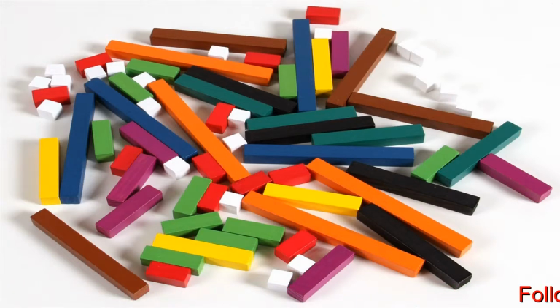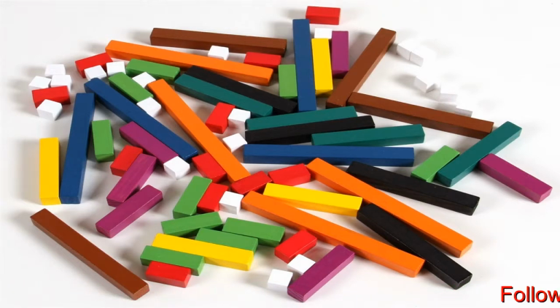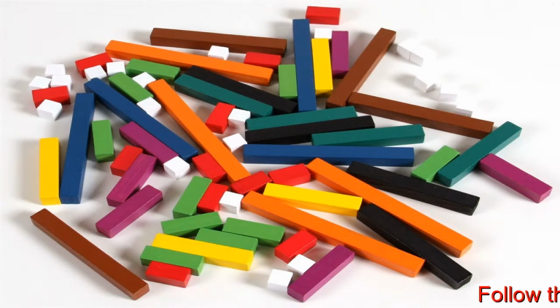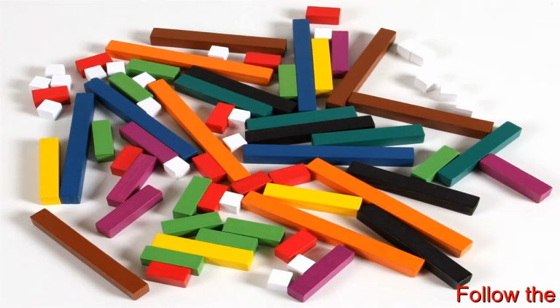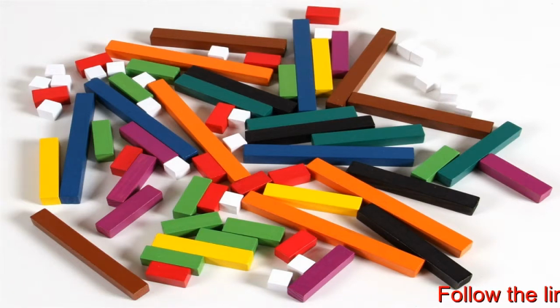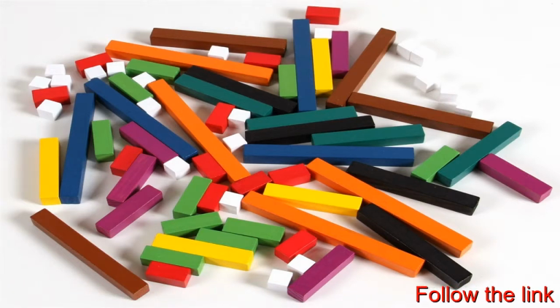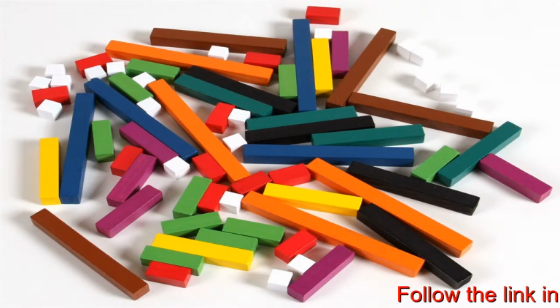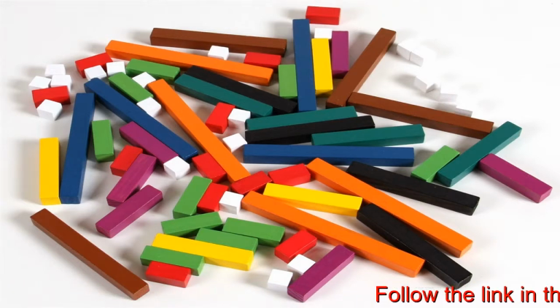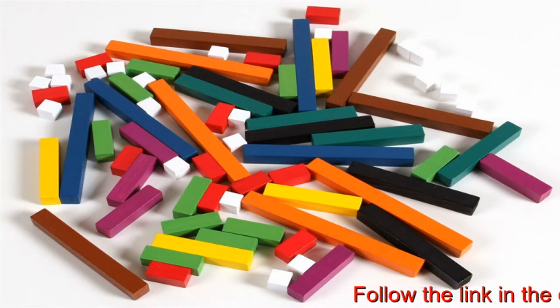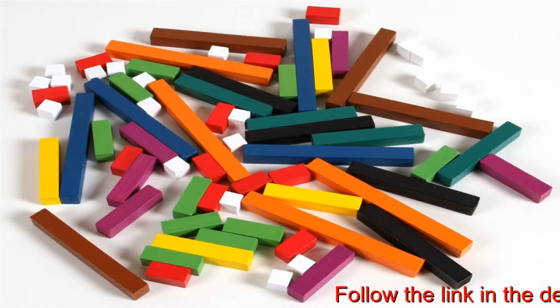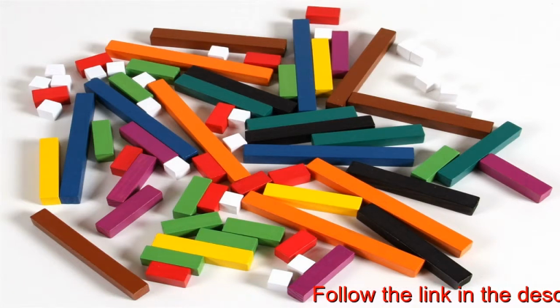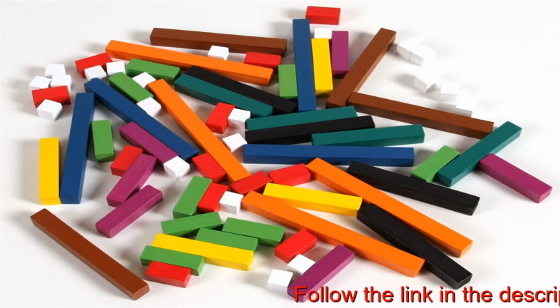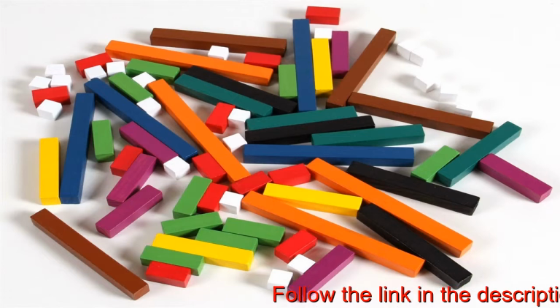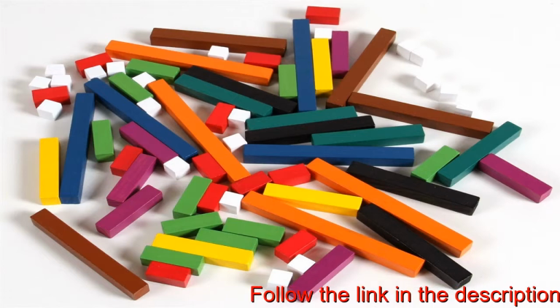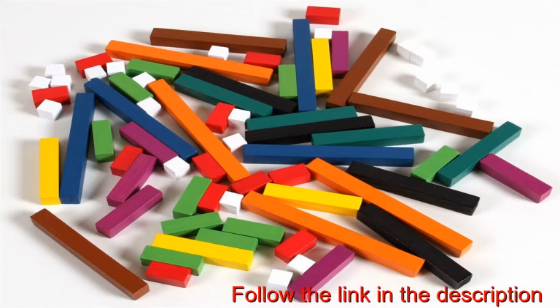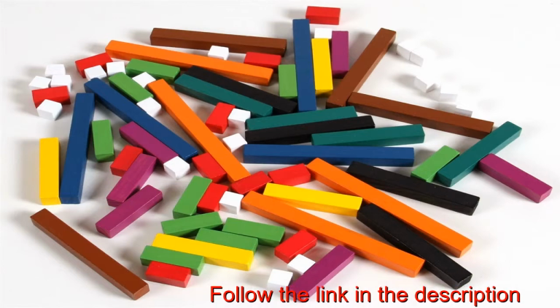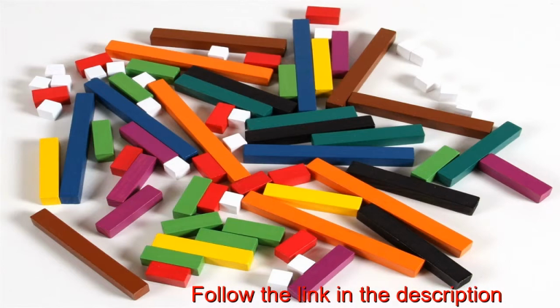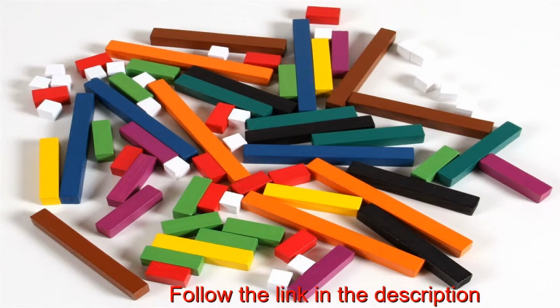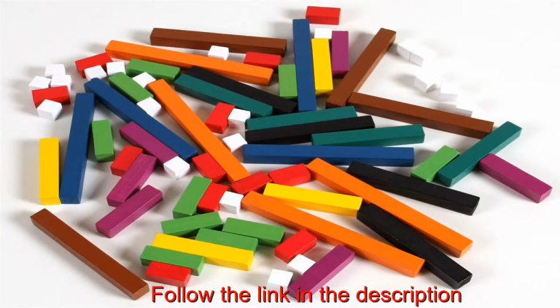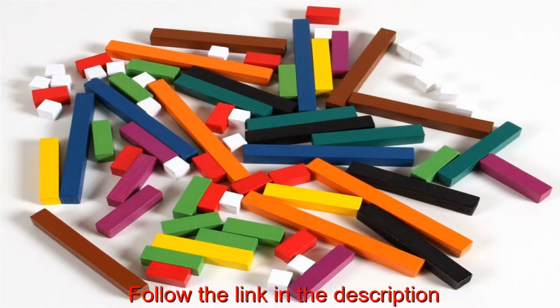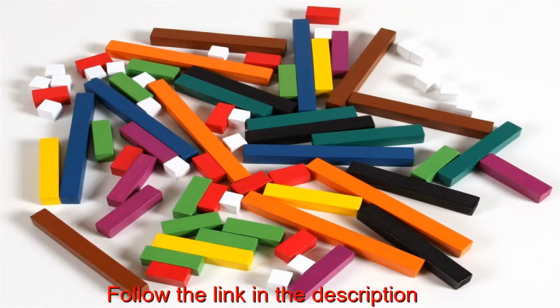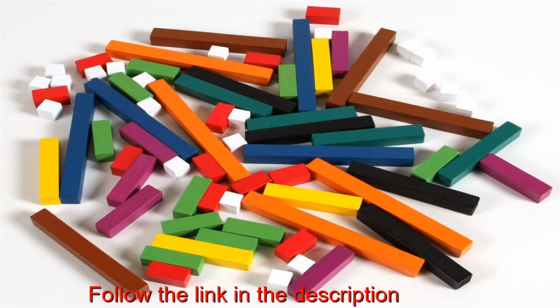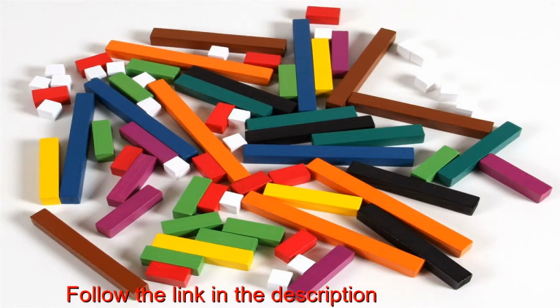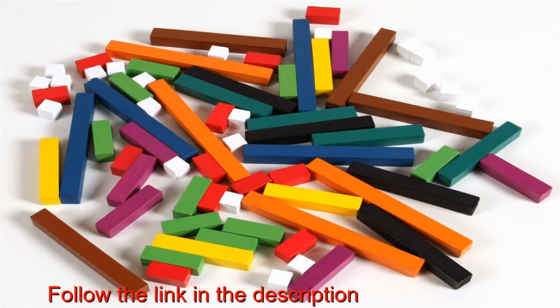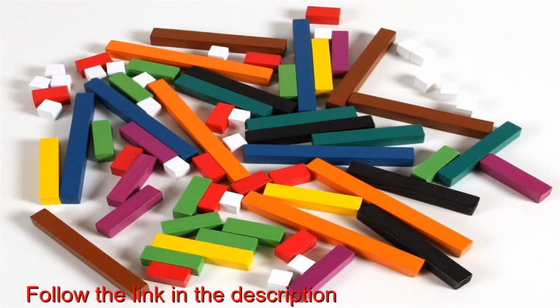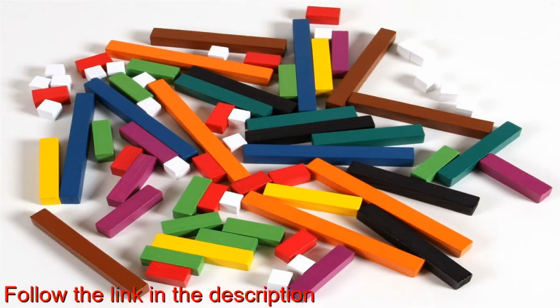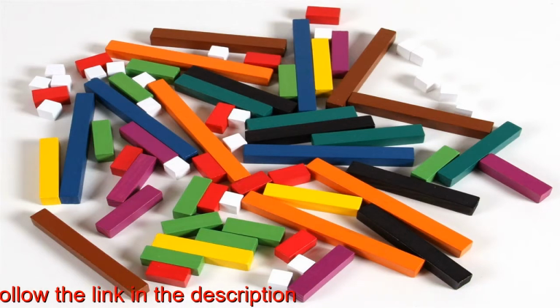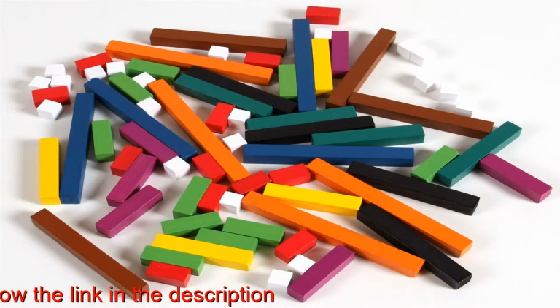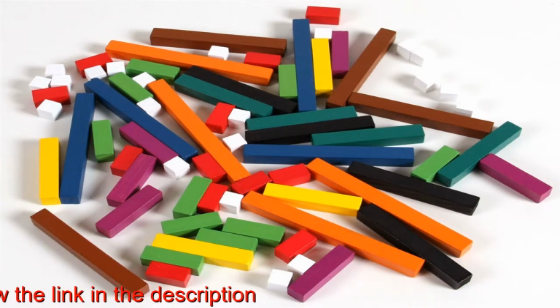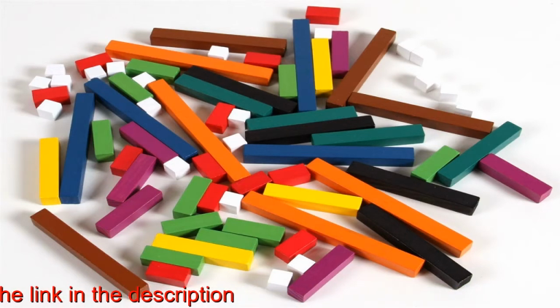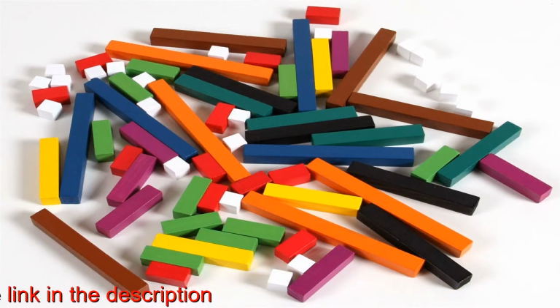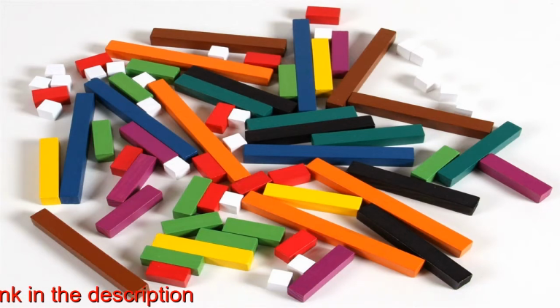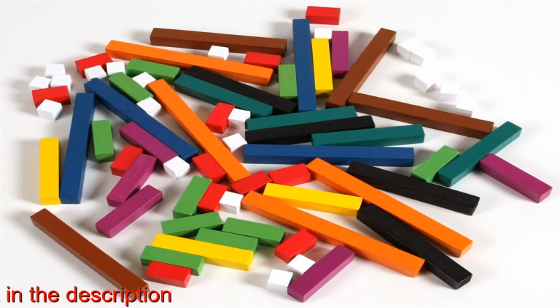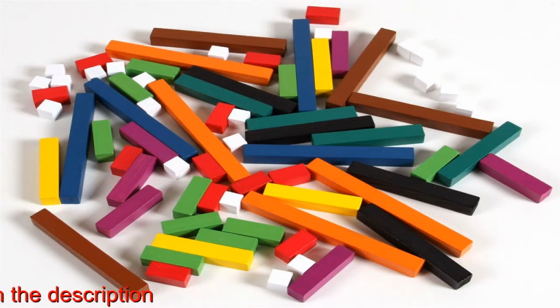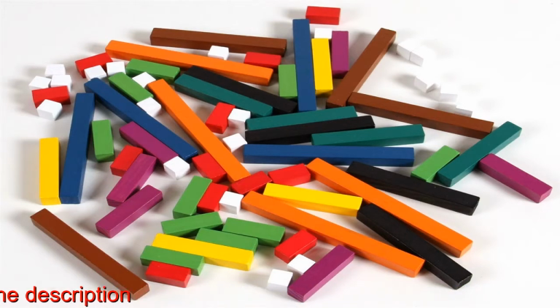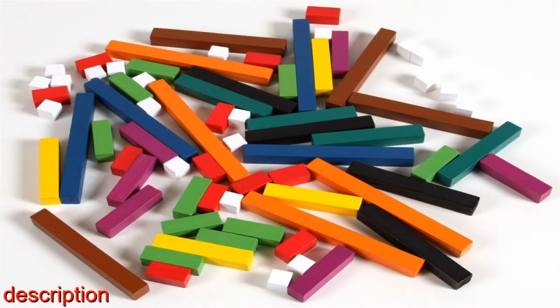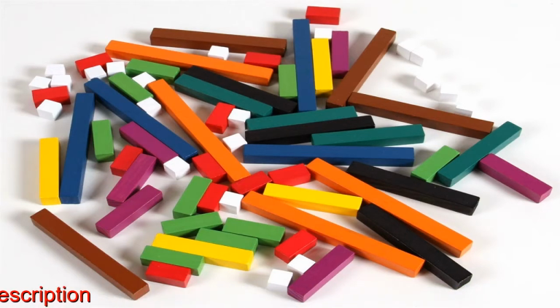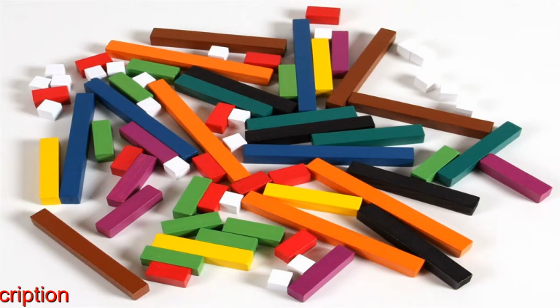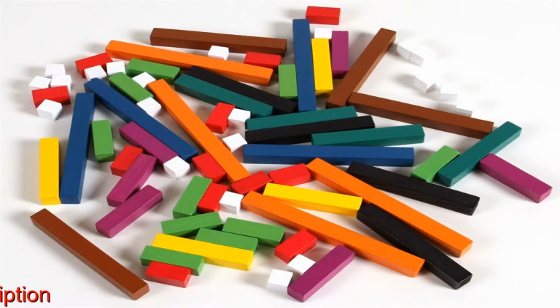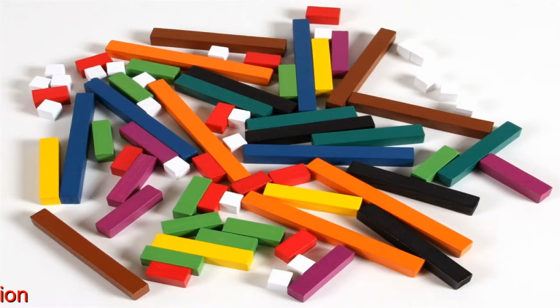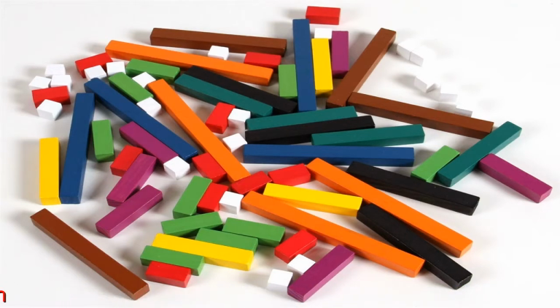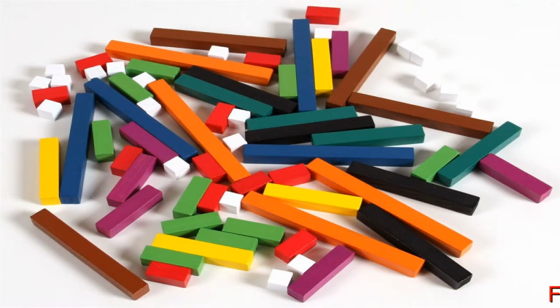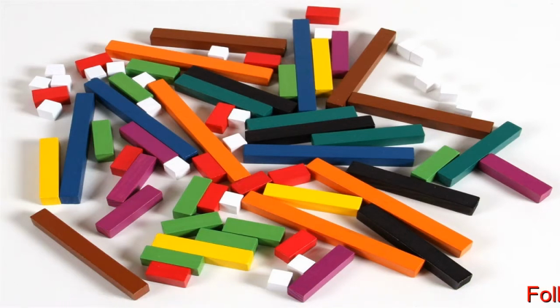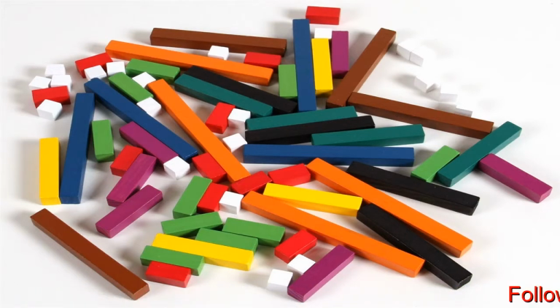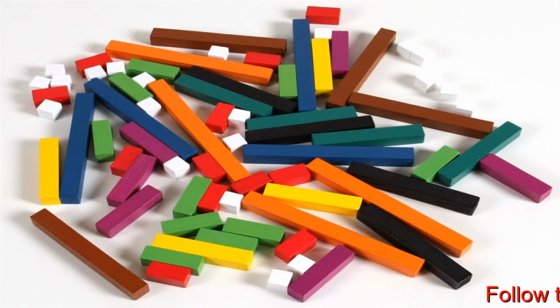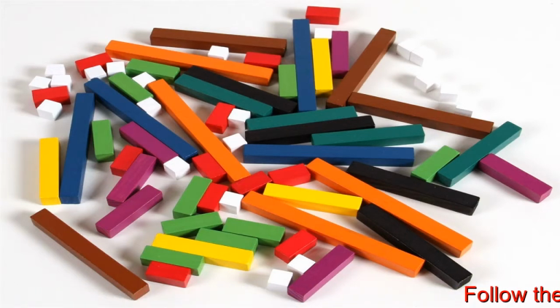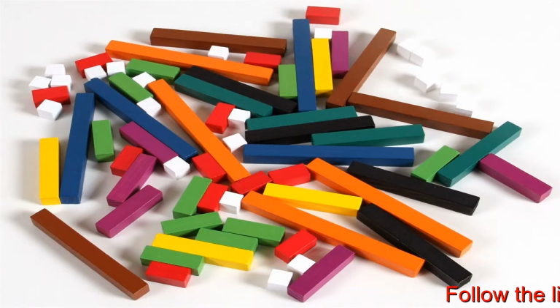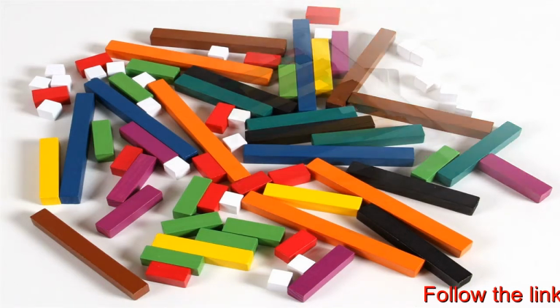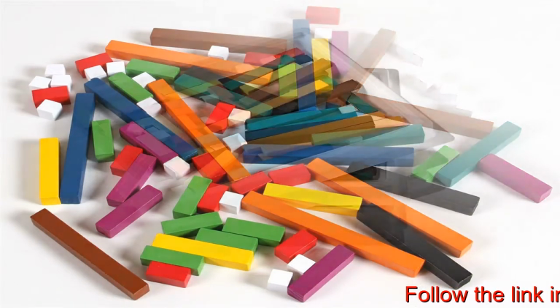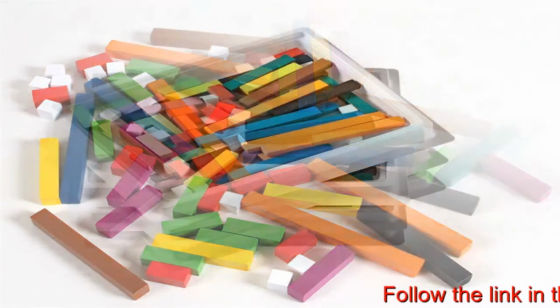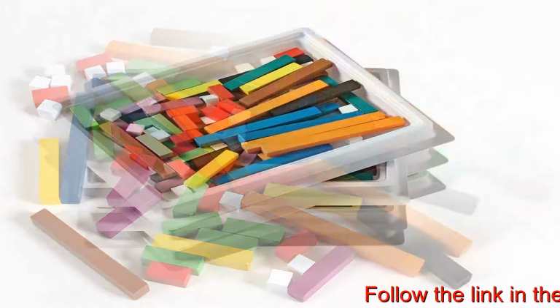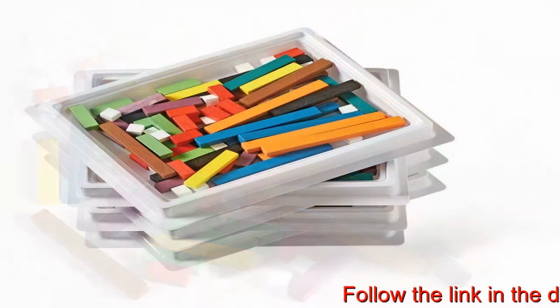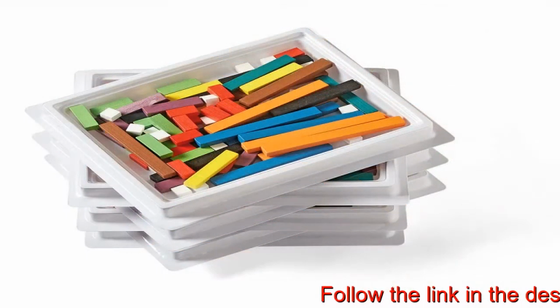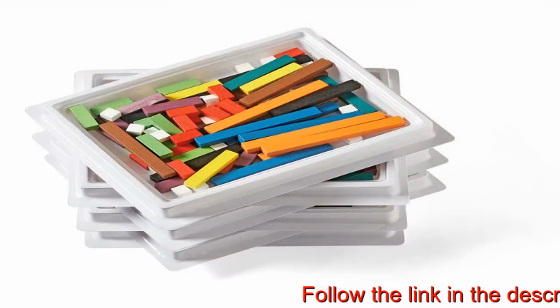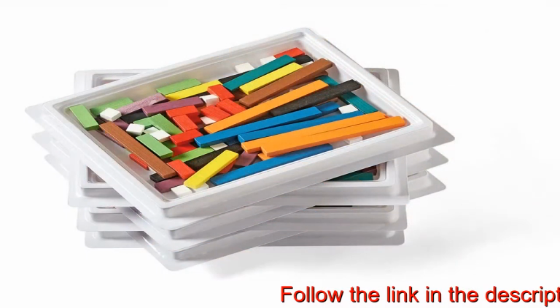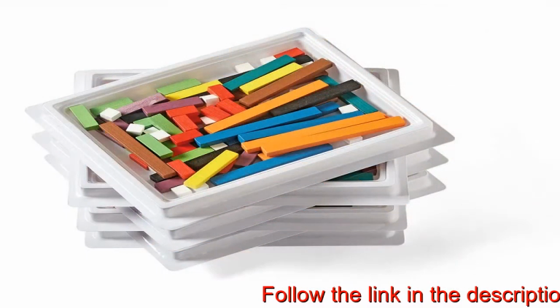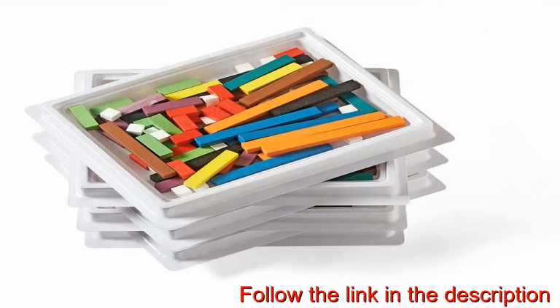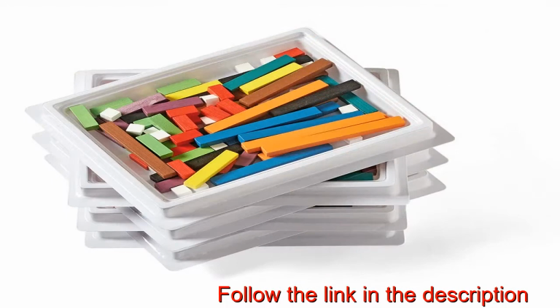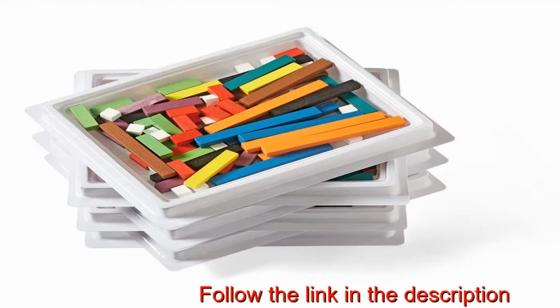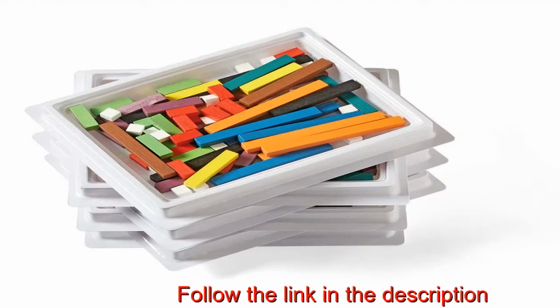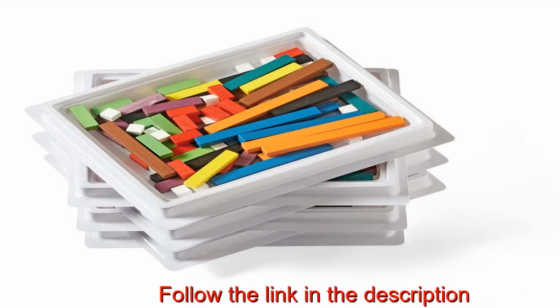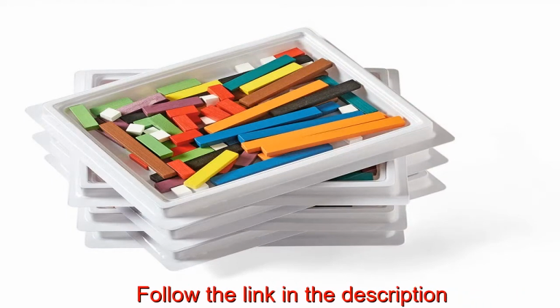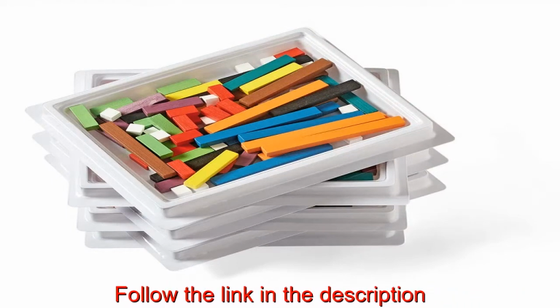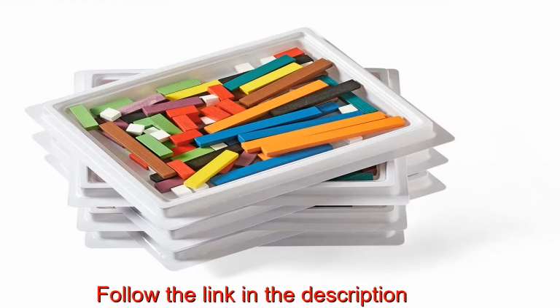Cuisenaire rods are great for exploring whole numbers, arithmetic operations, ratio, symmetry, and congruence.